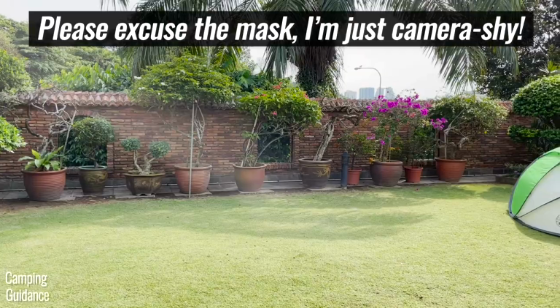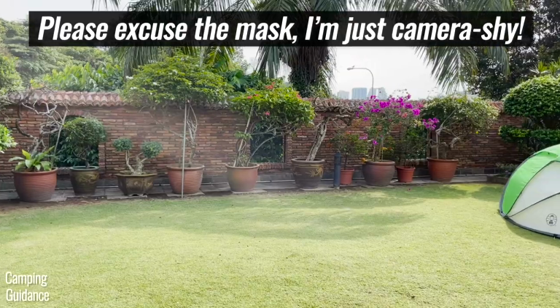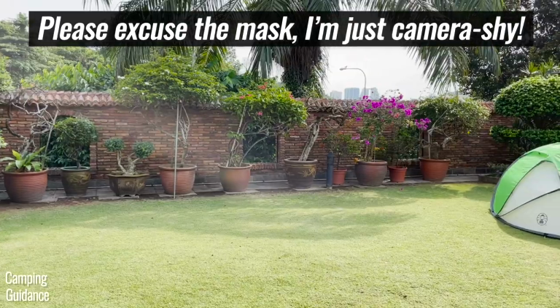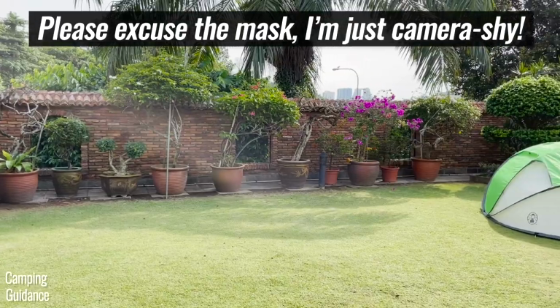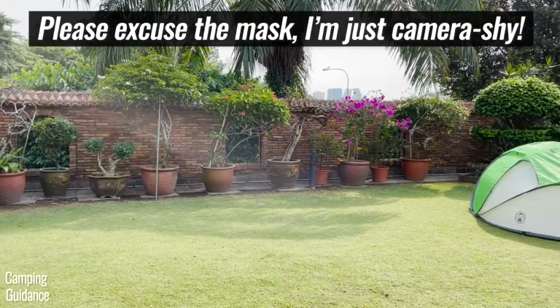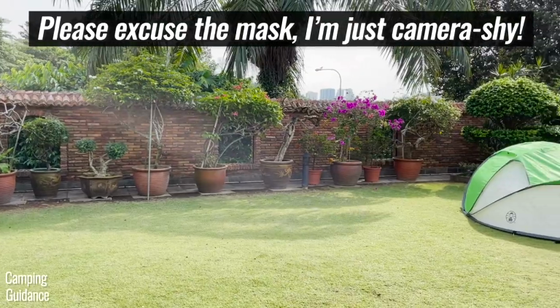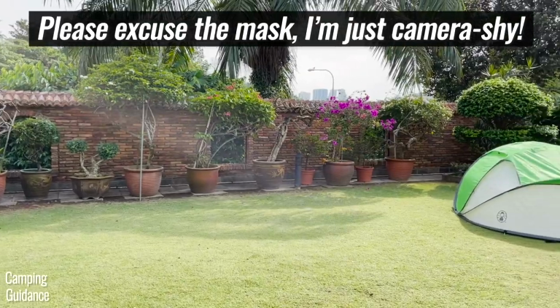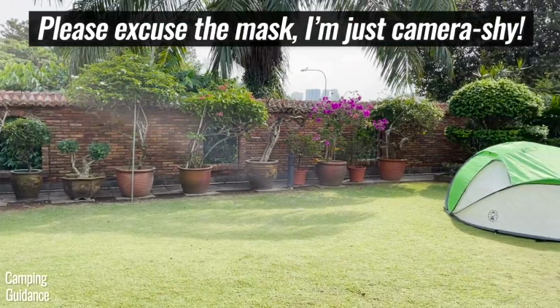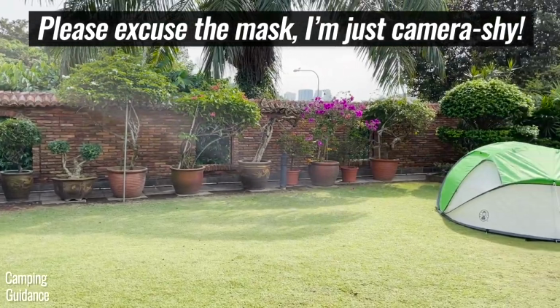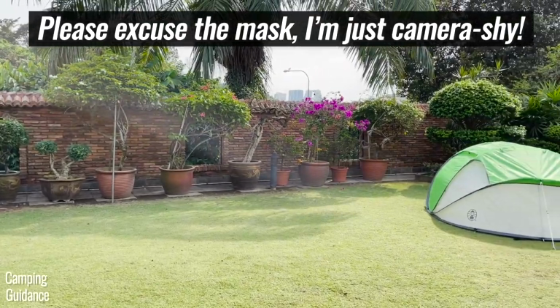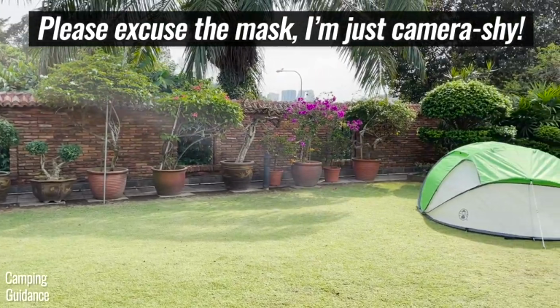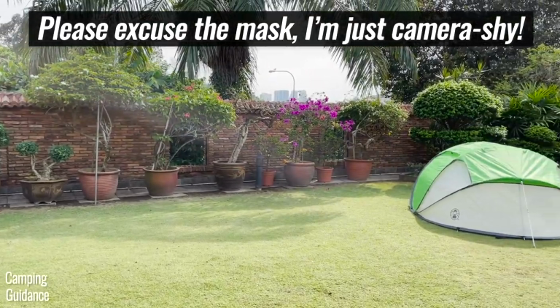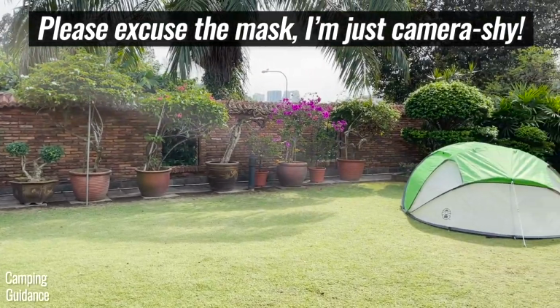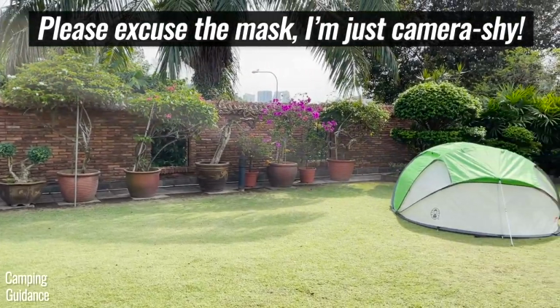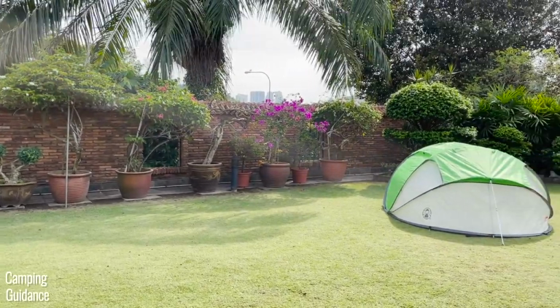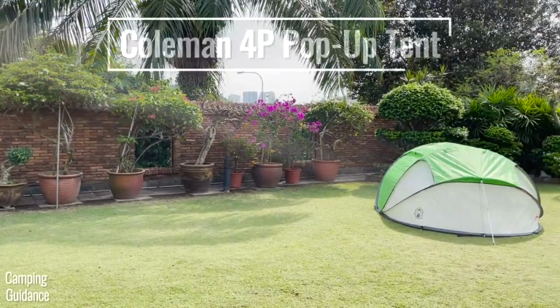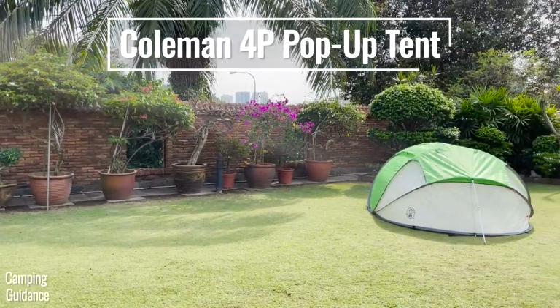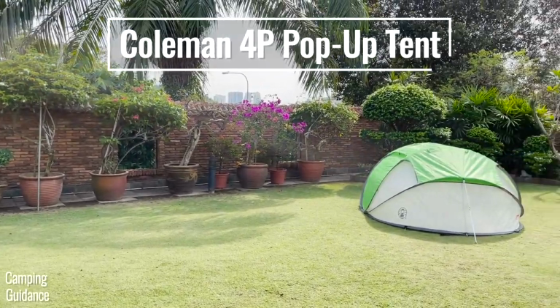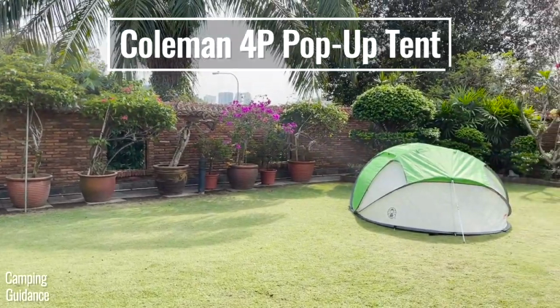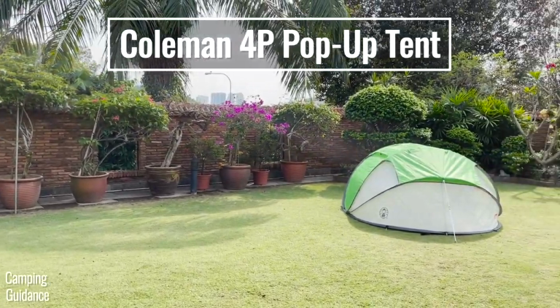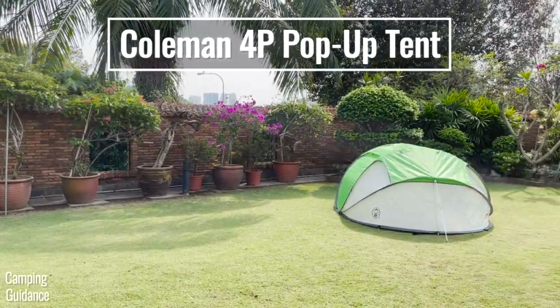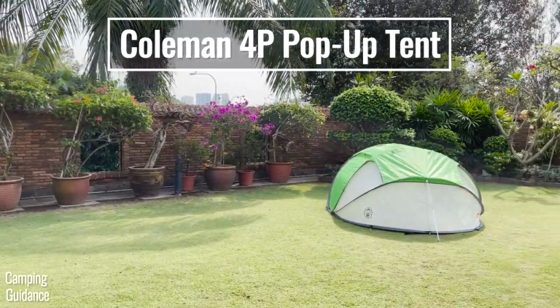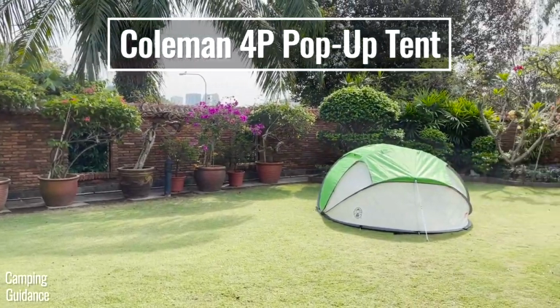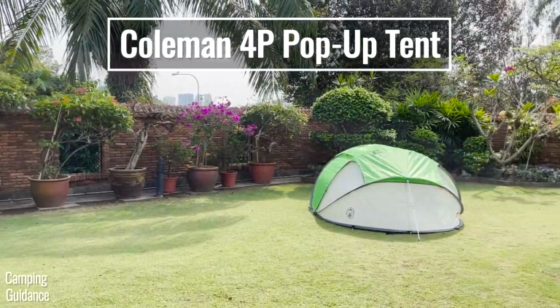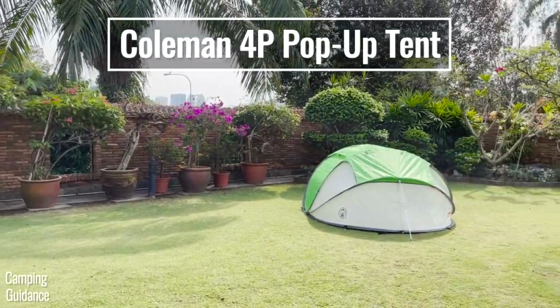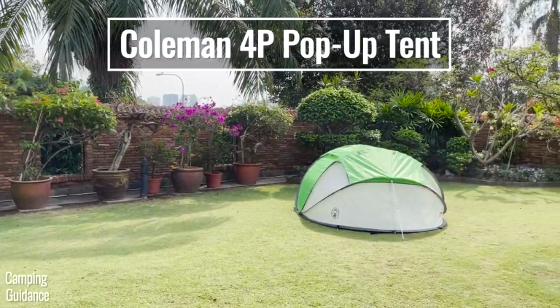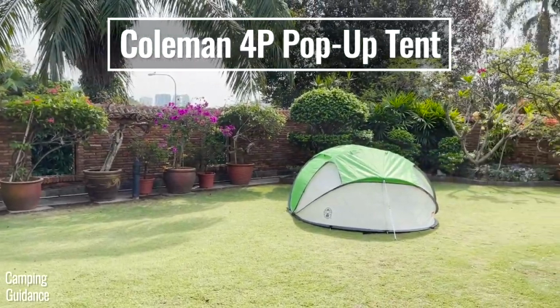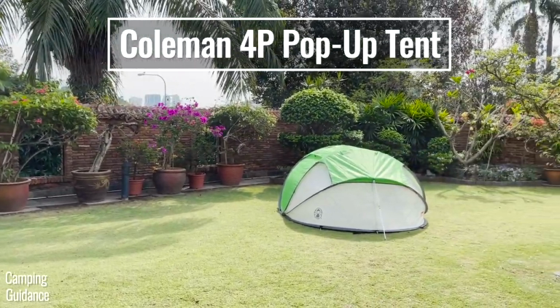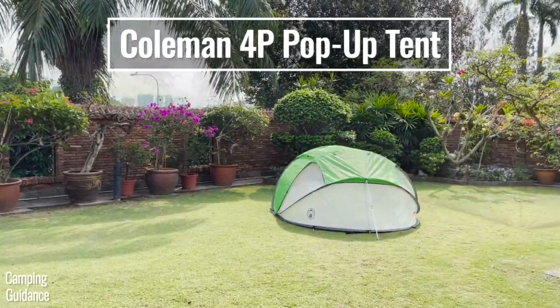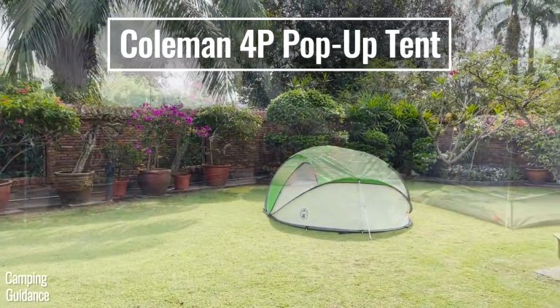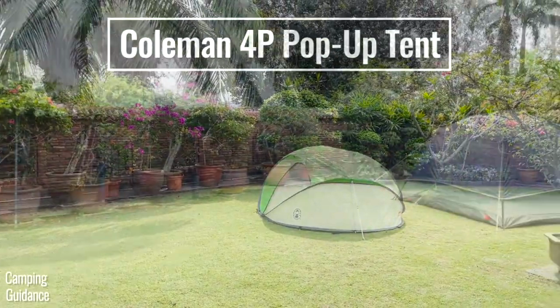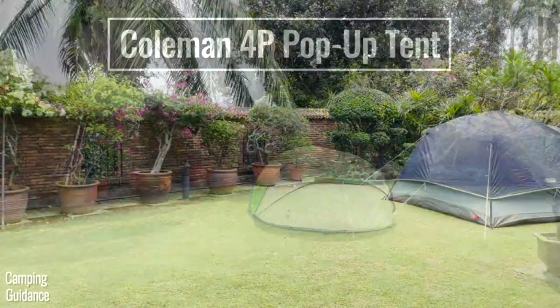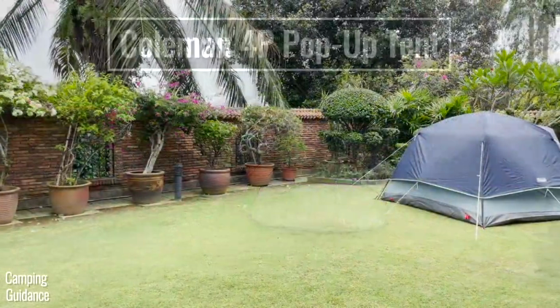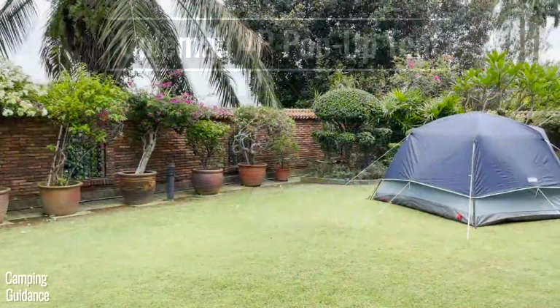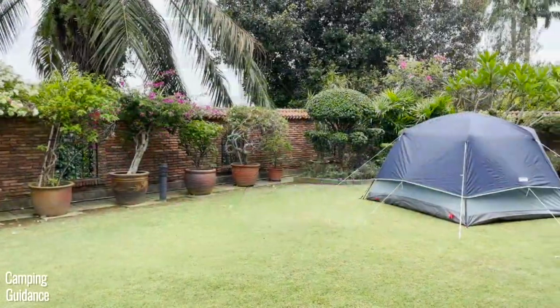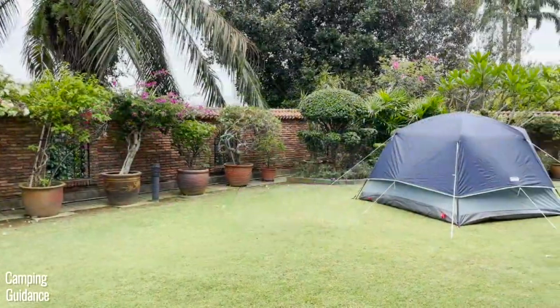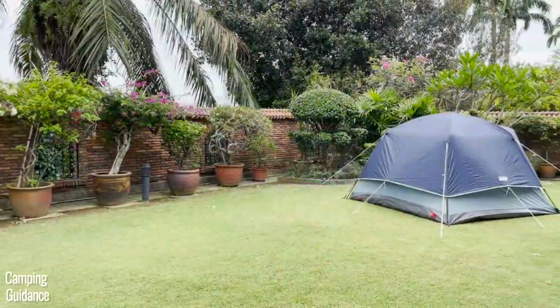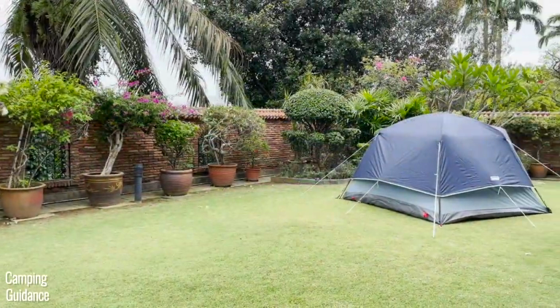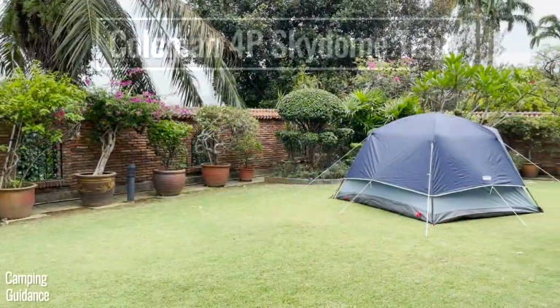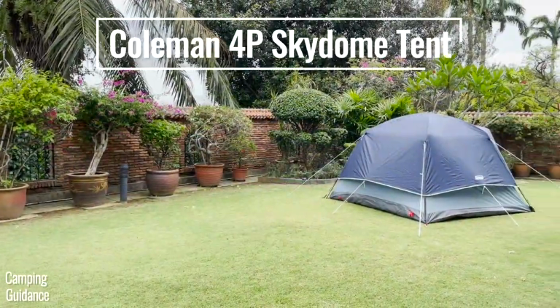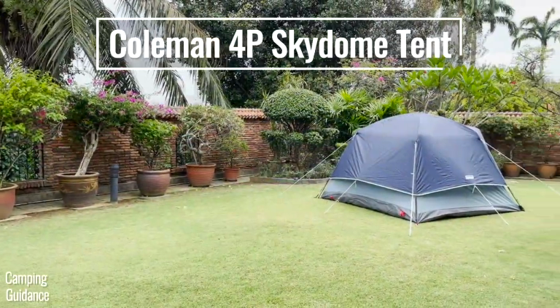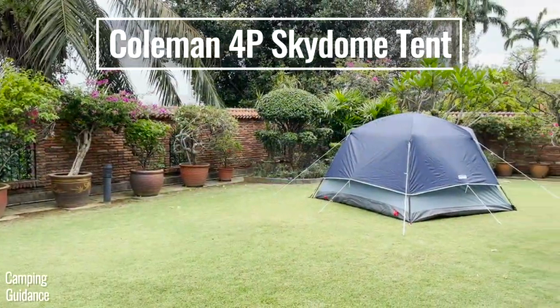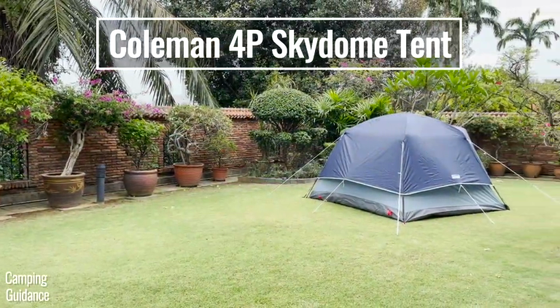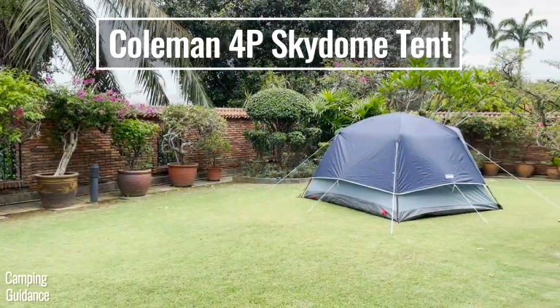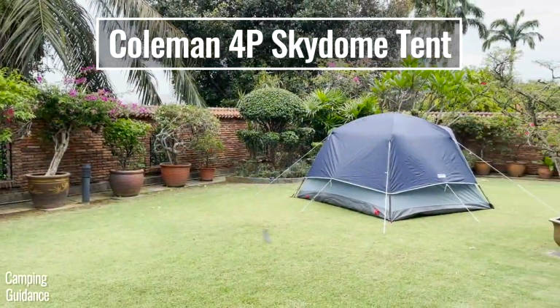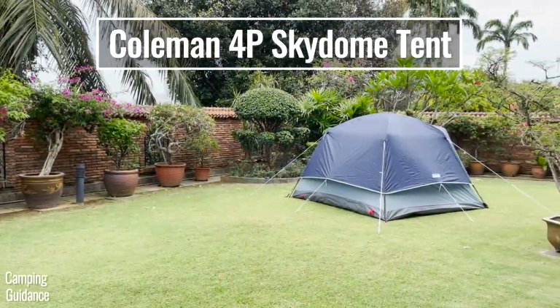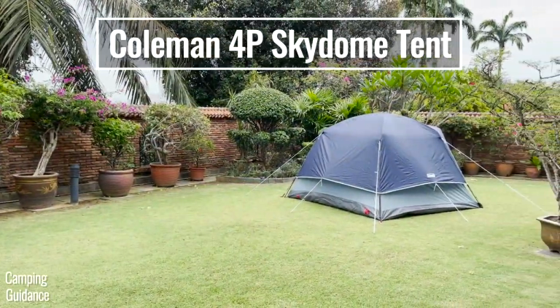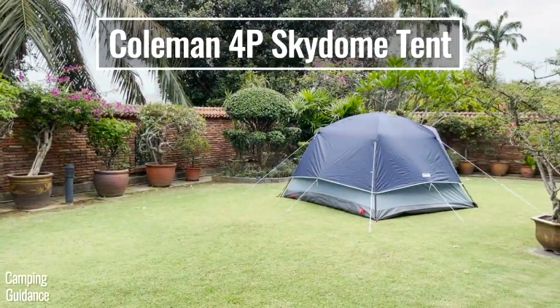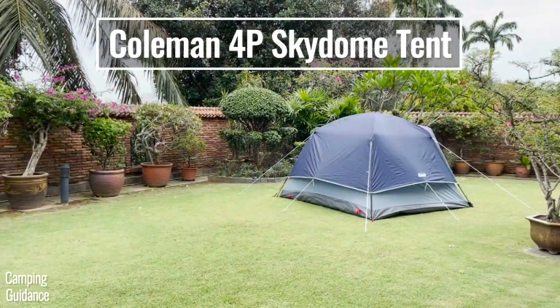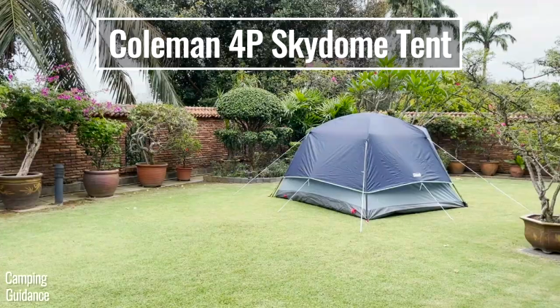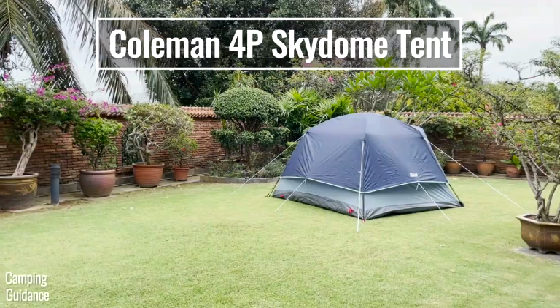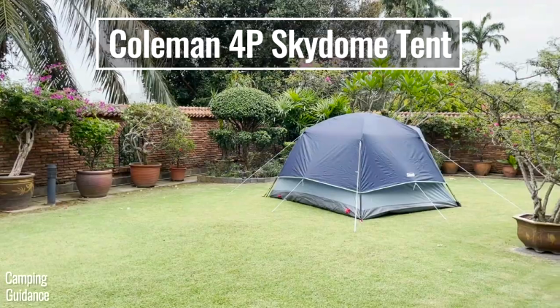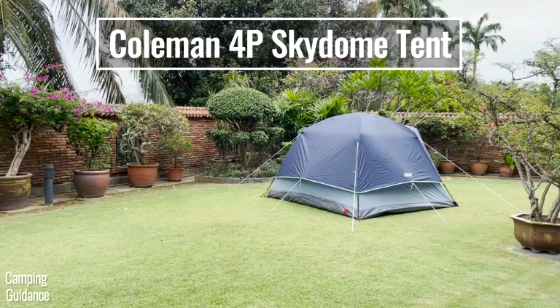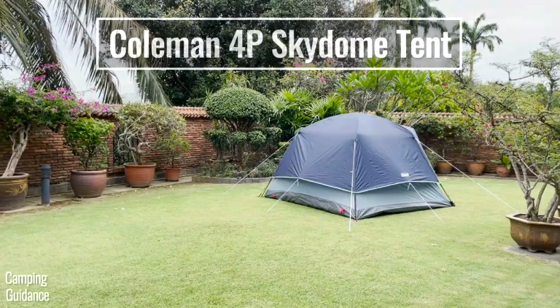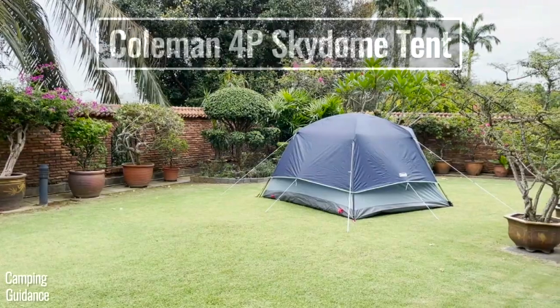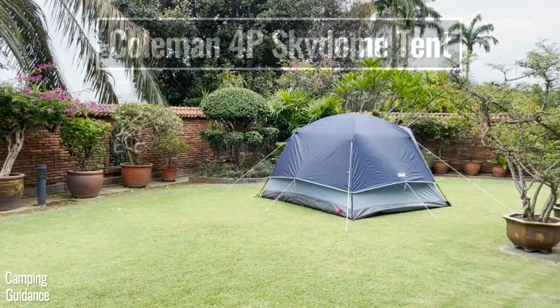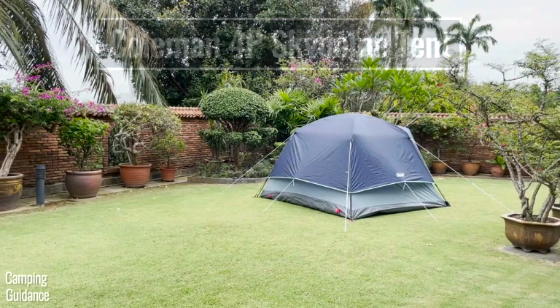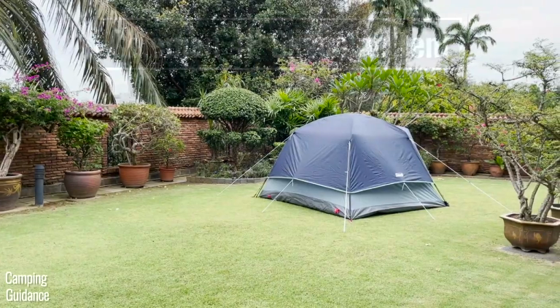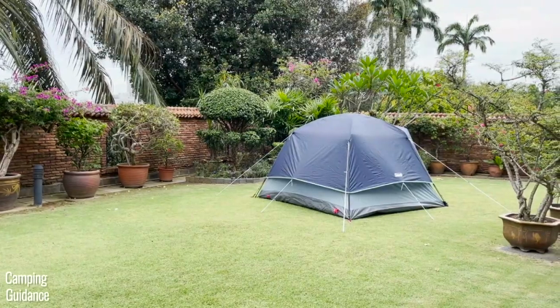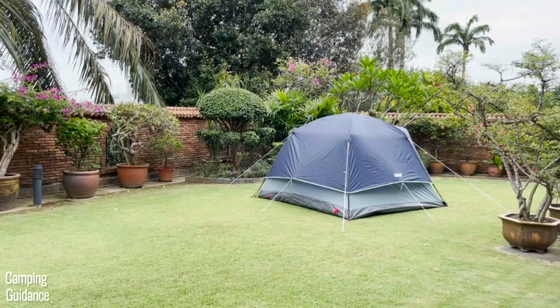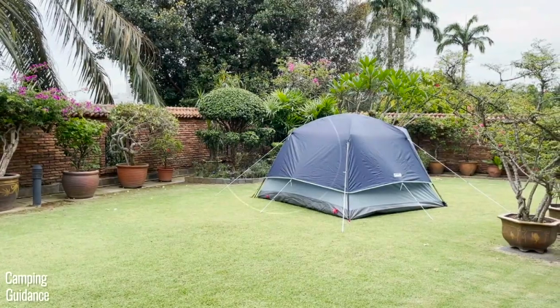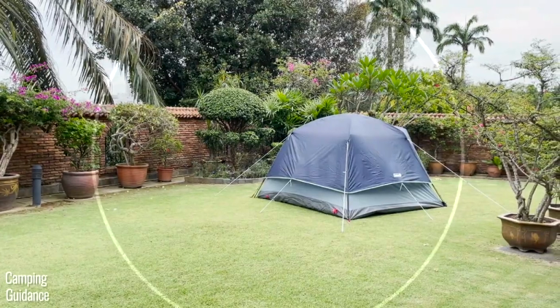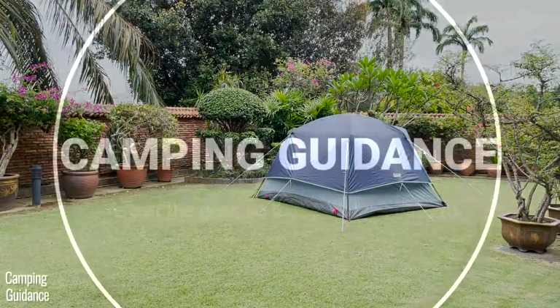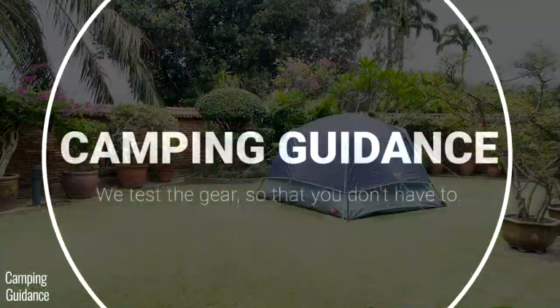I have both the Coleman 4-person pop-up tent and the 4-person Skydome tent, so let's compare both these tents right now.